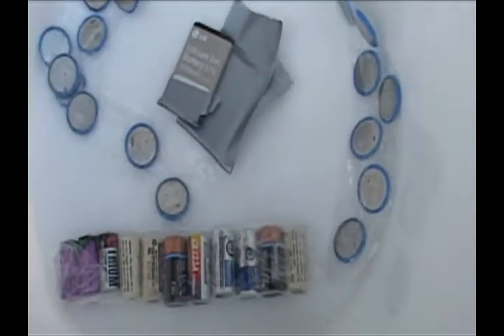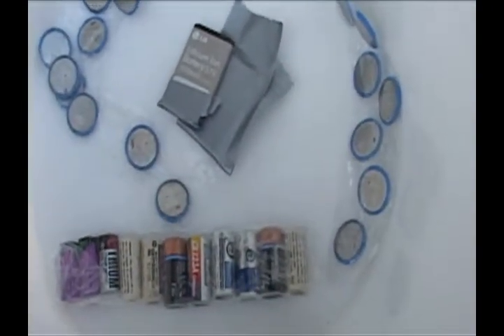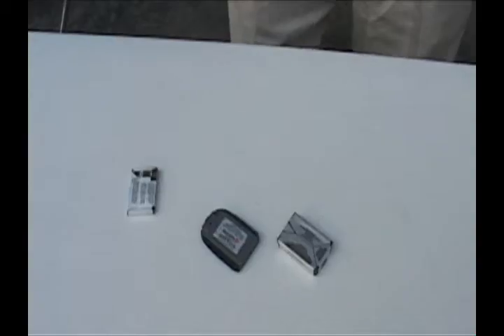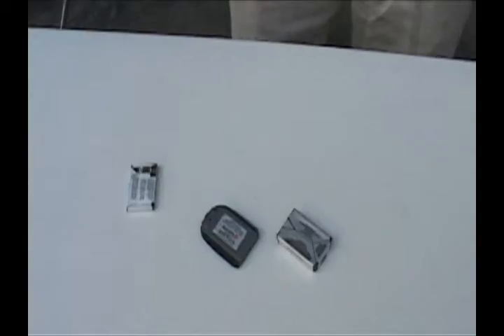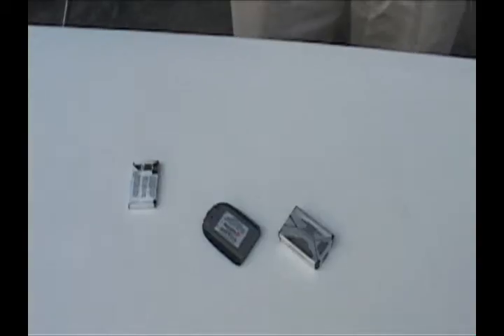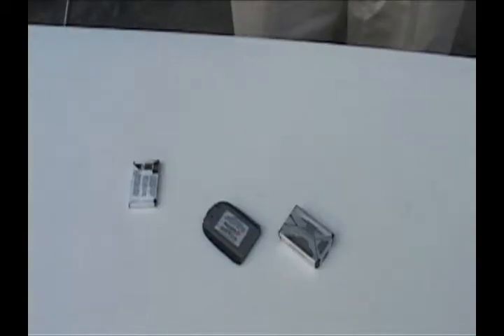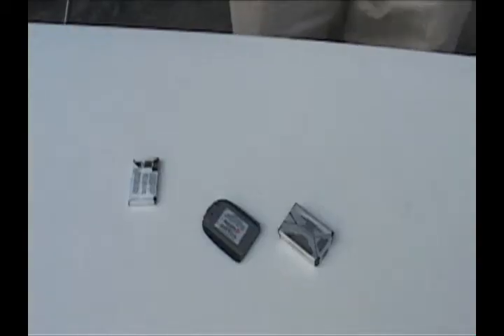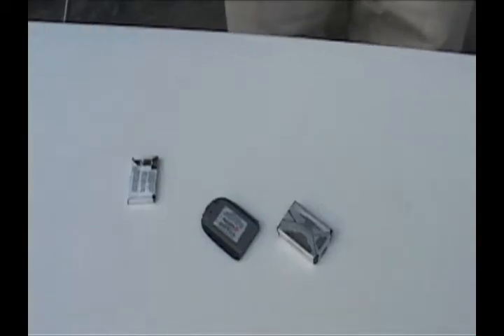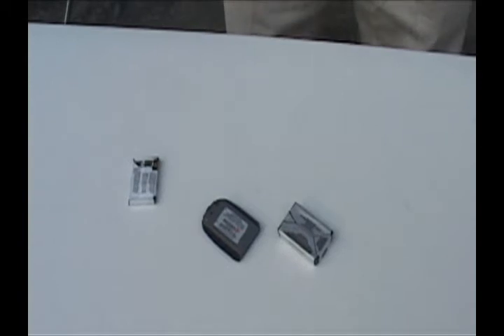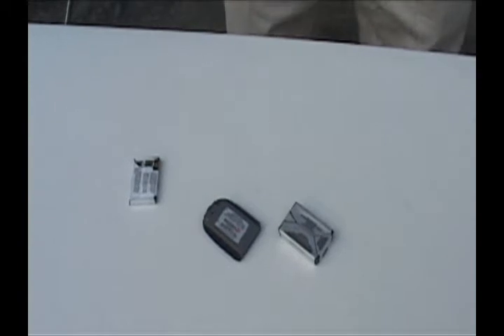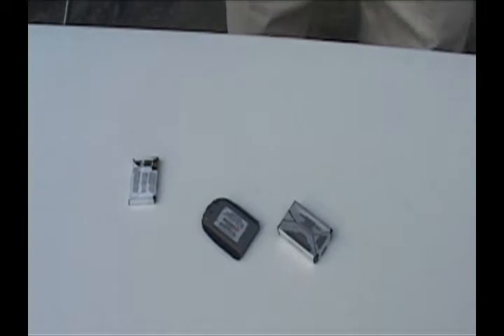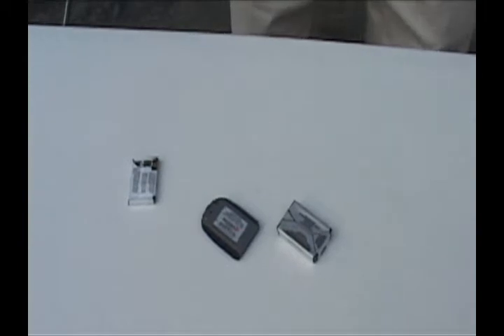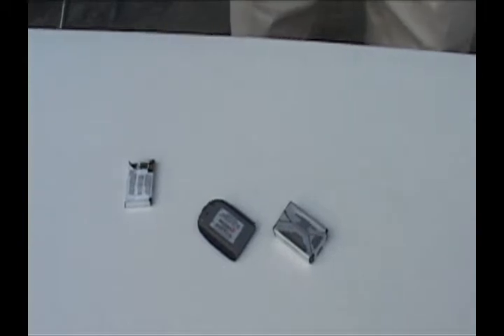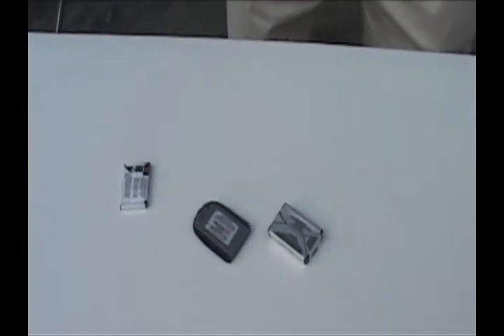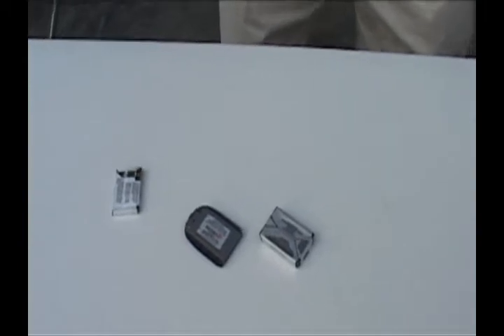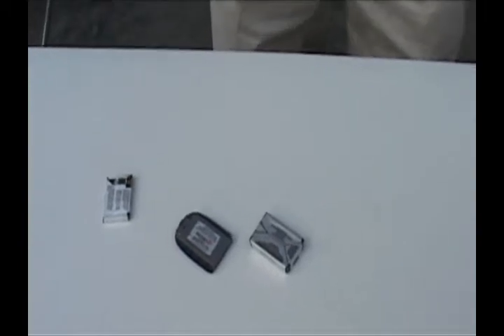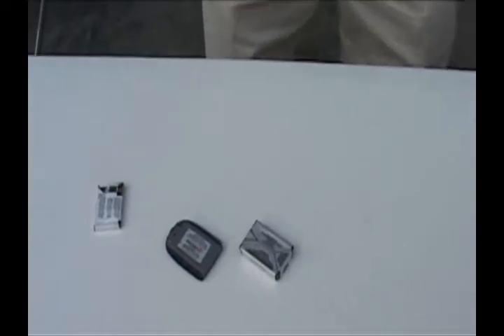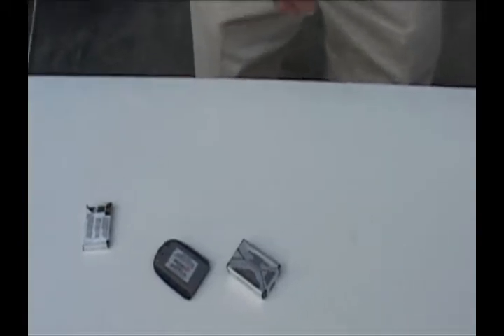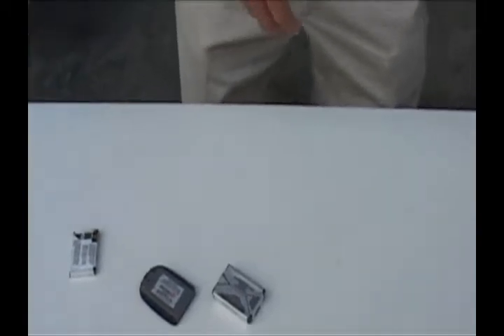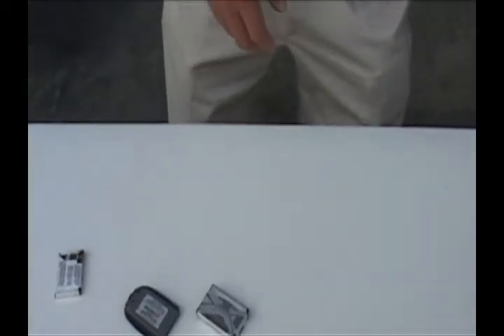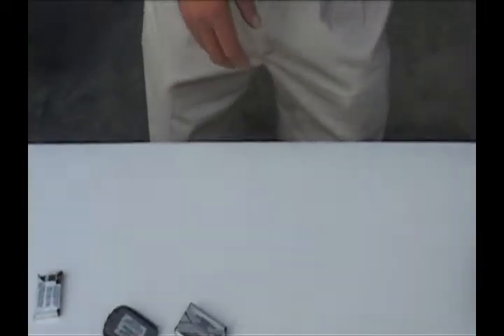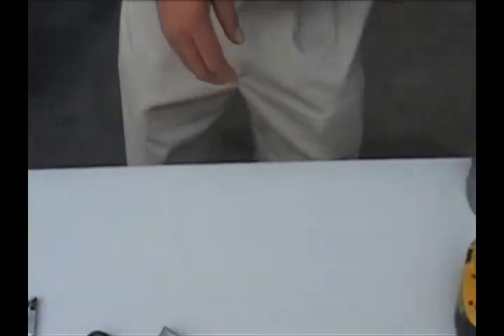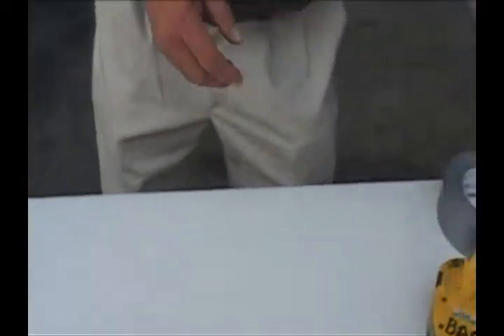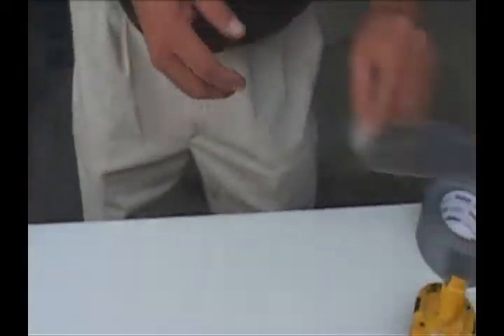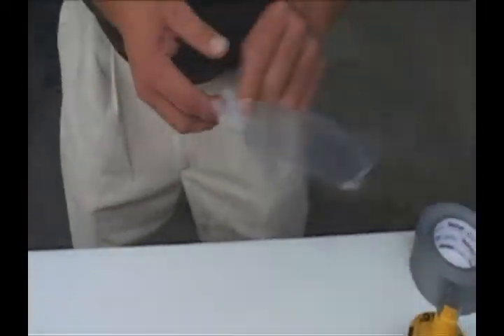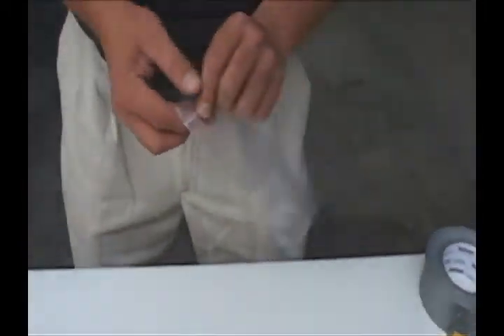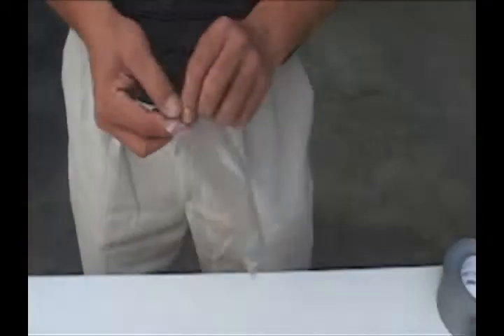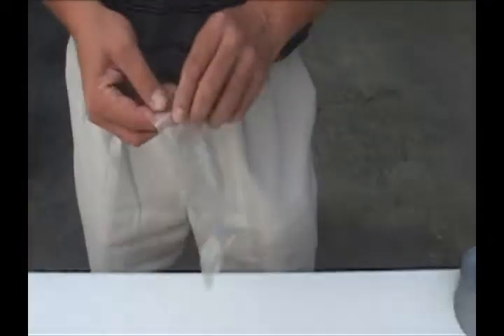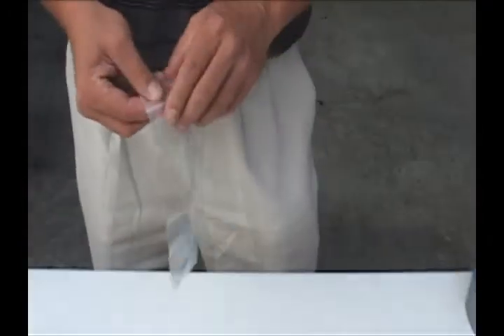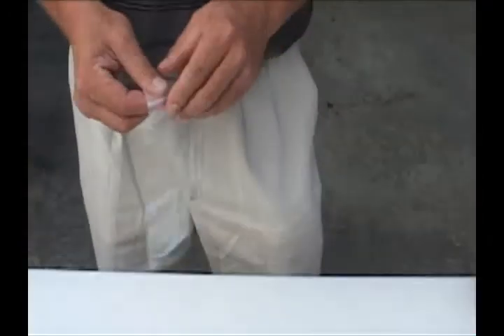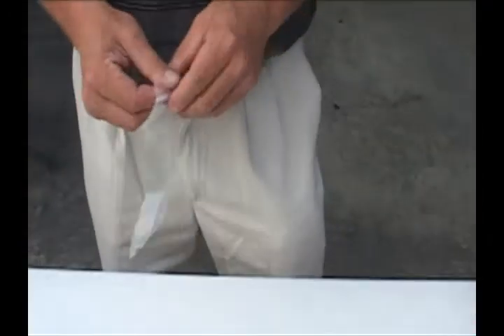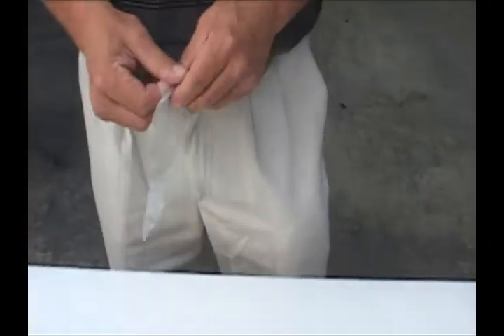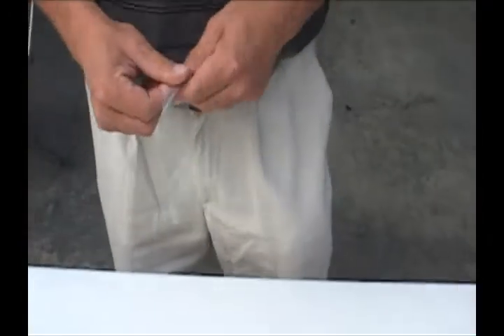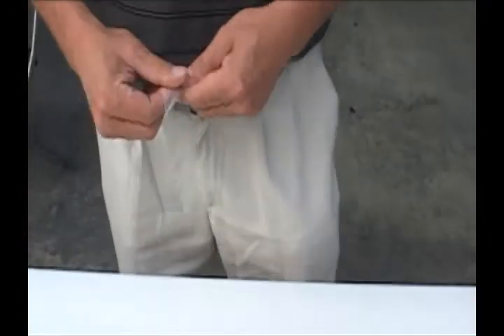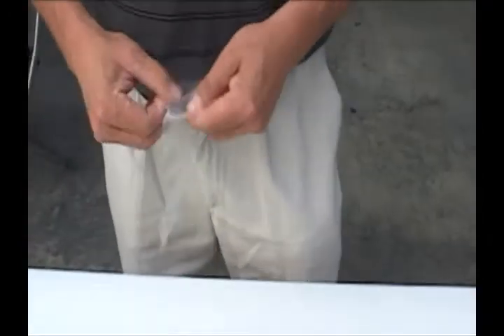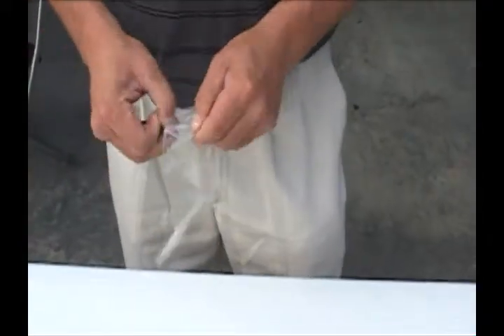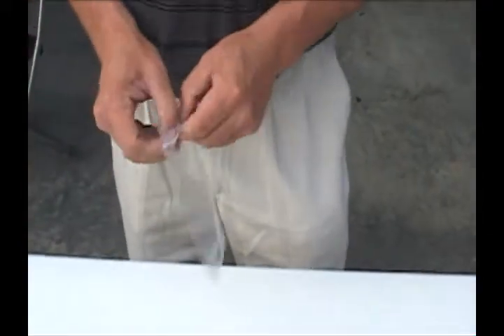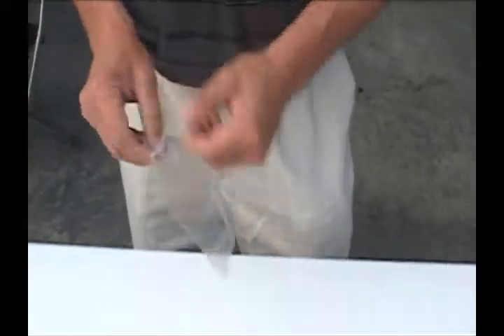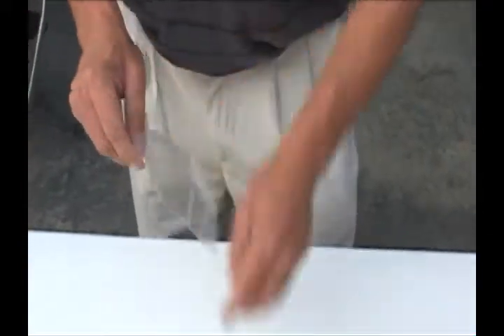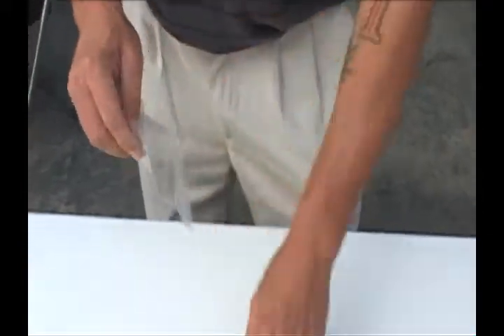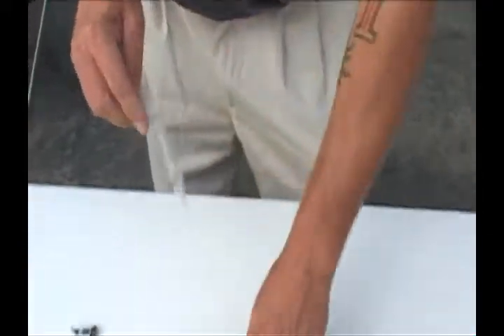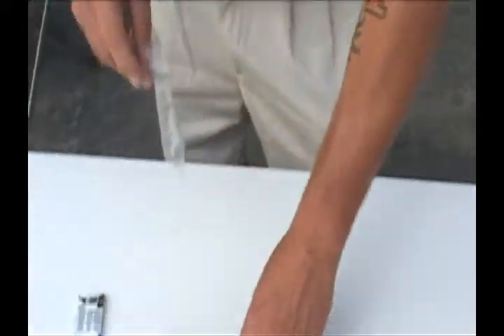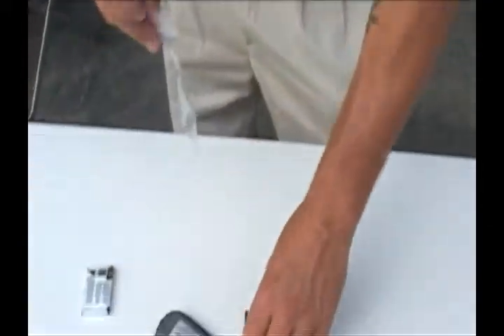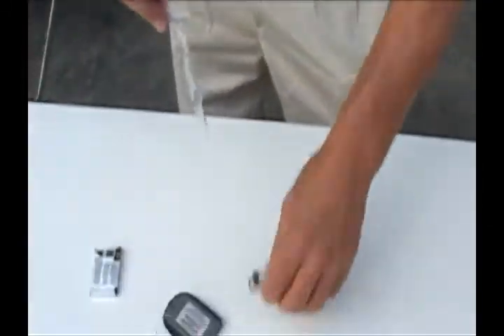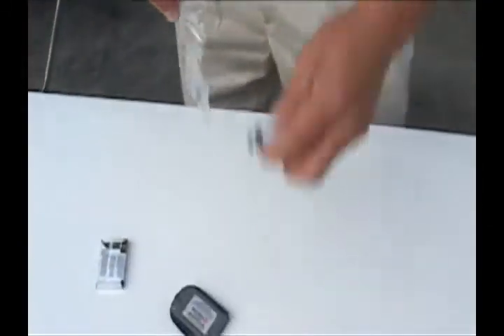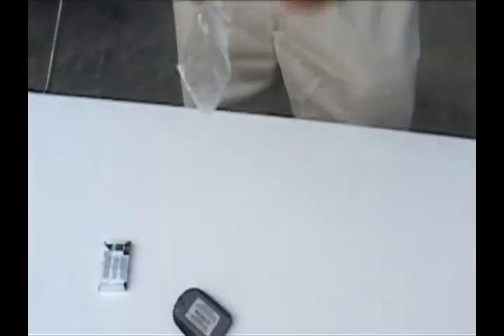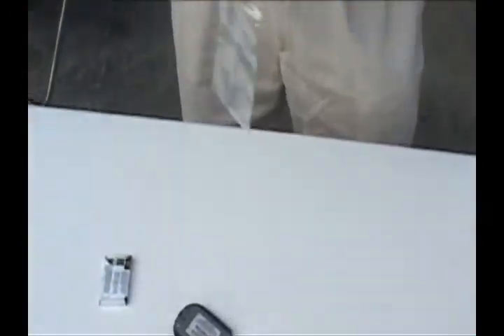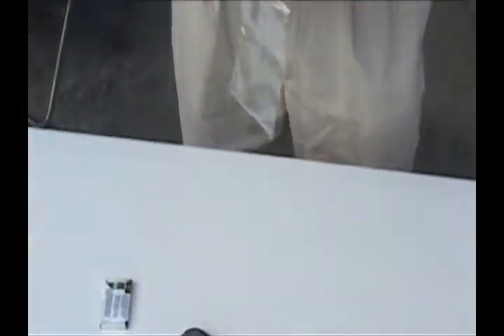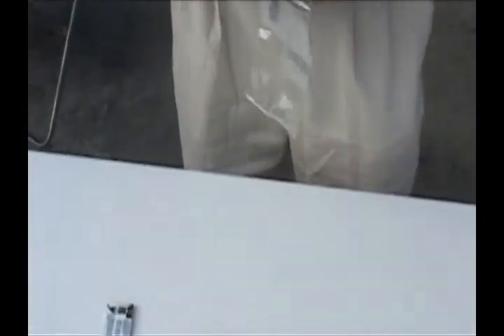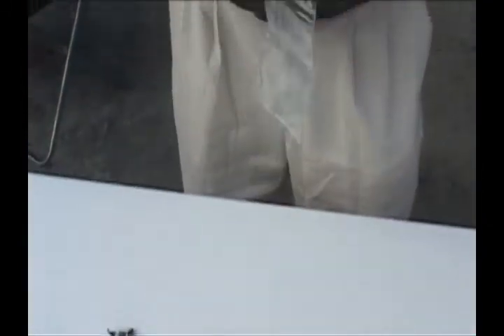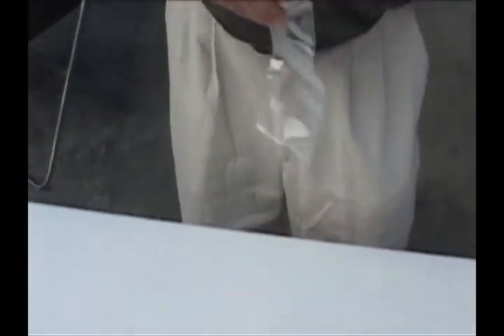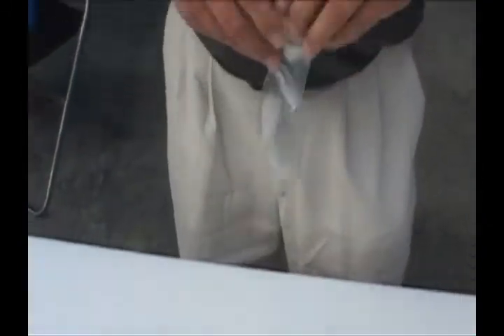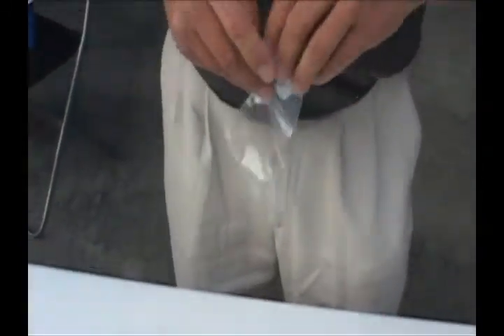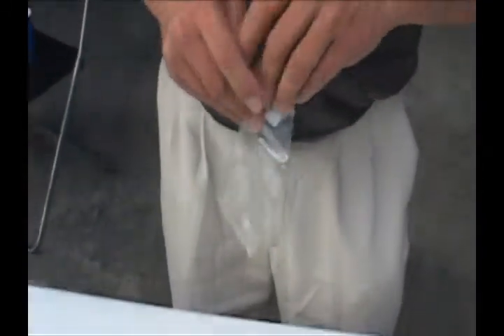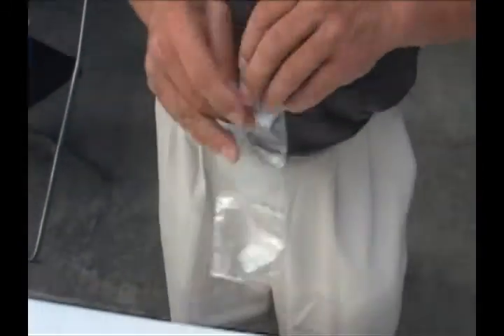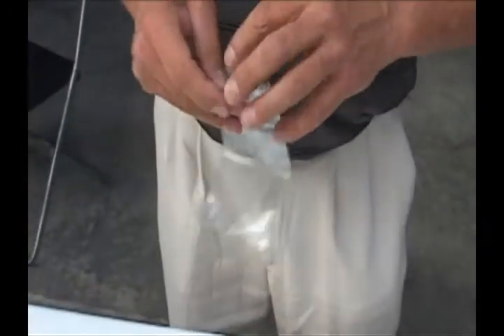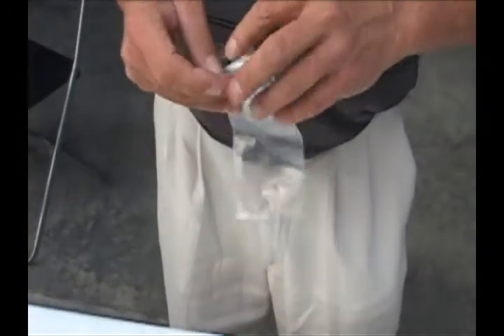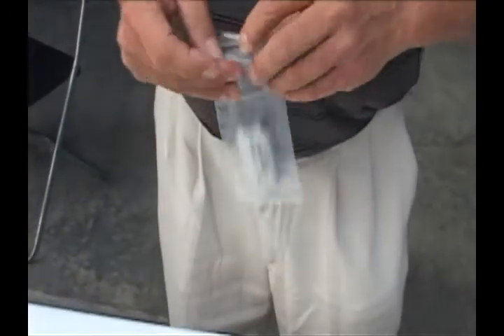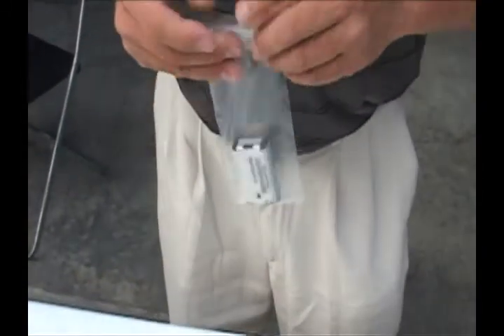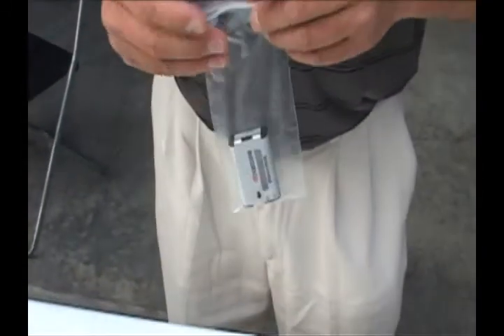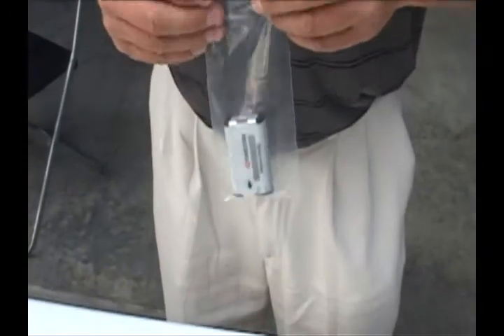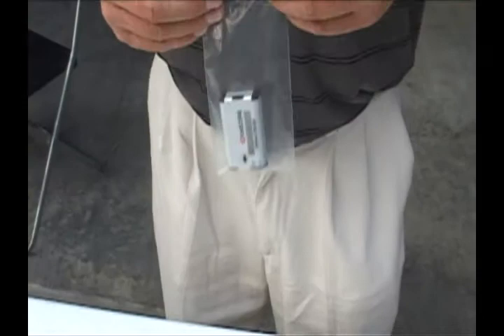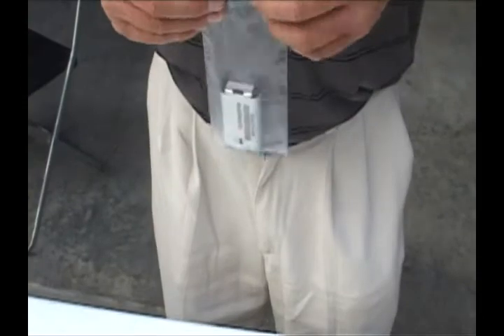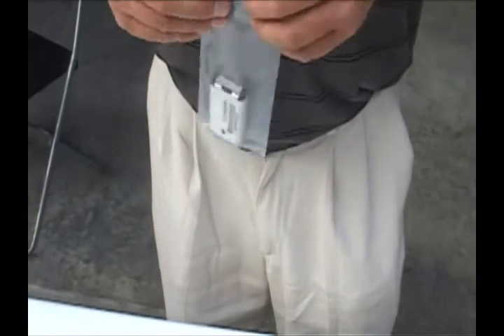These phone batteries can be easily placed into plastic bags. Again, one battery per bag.